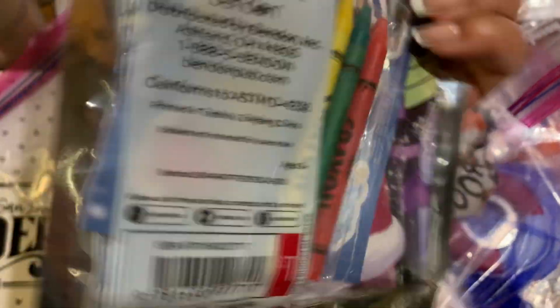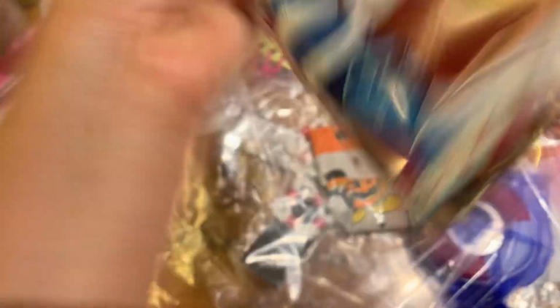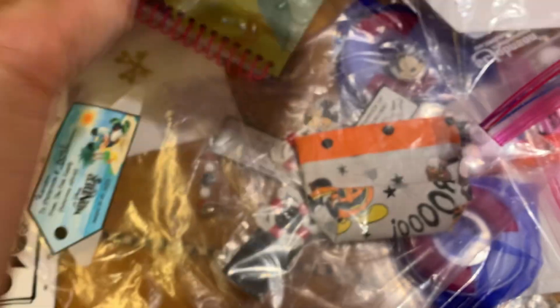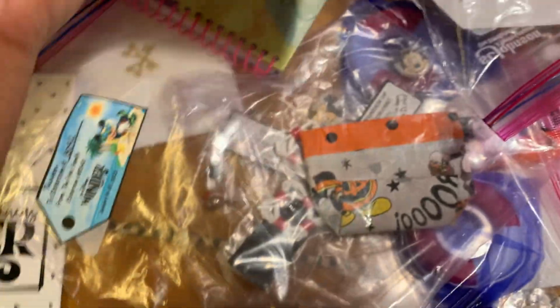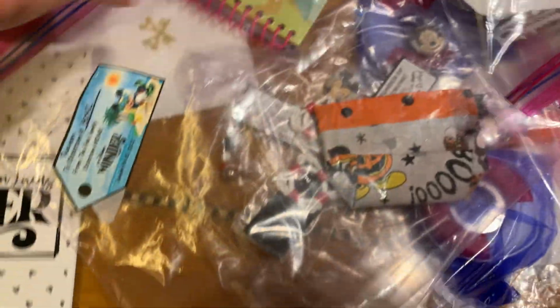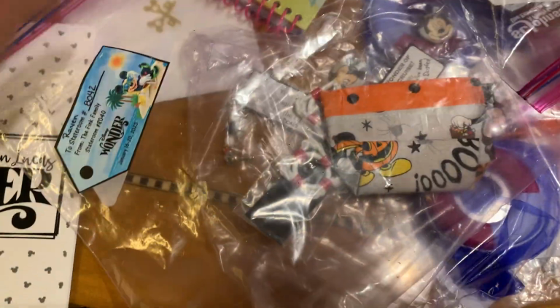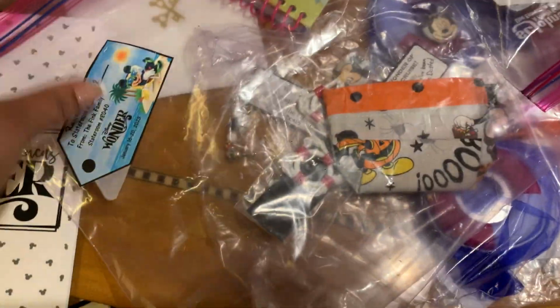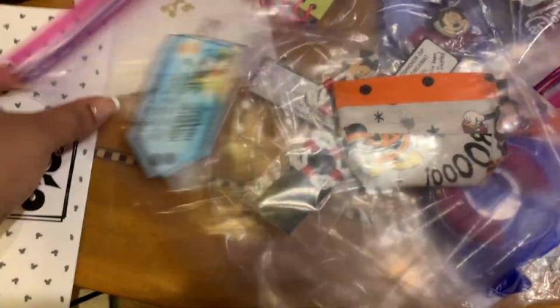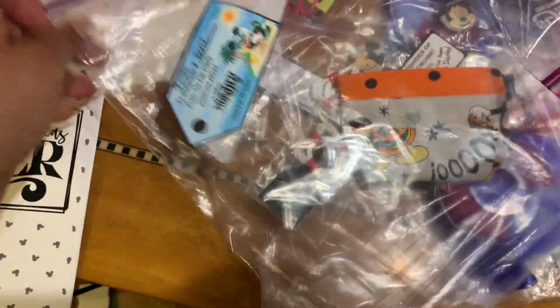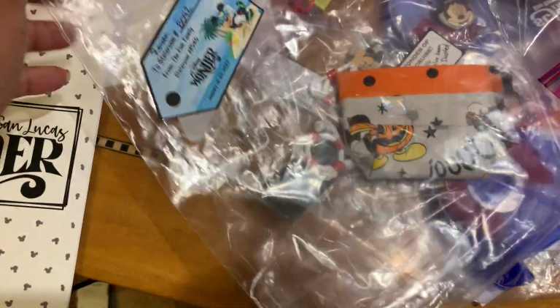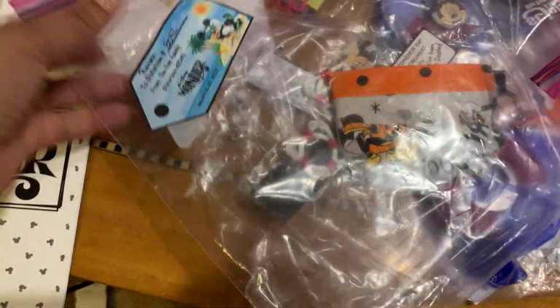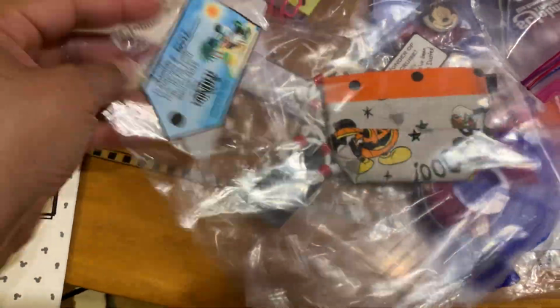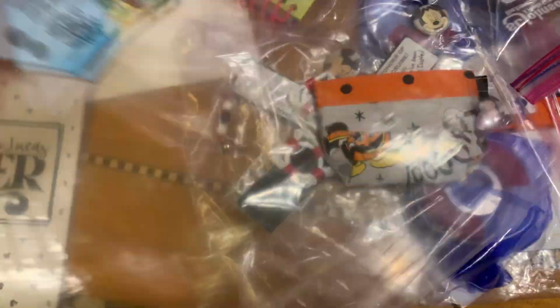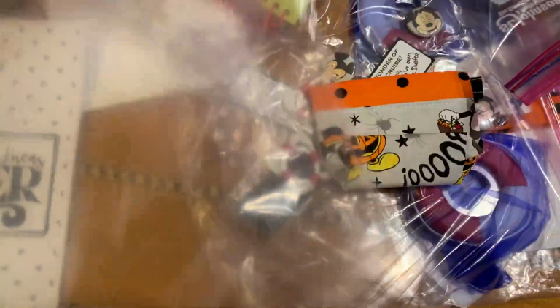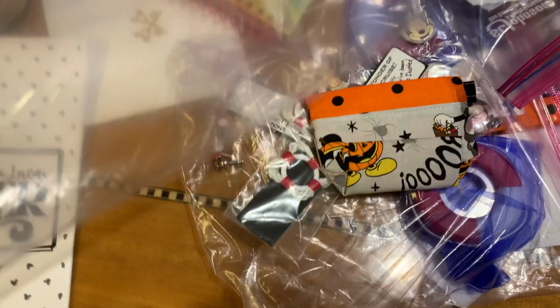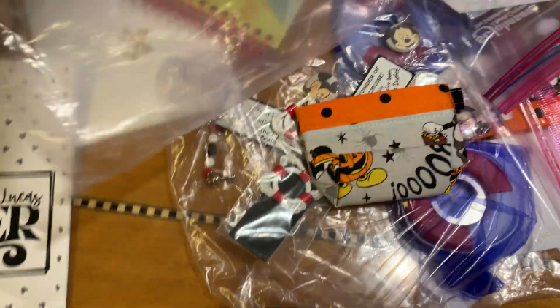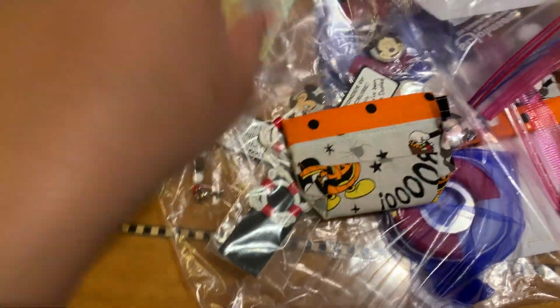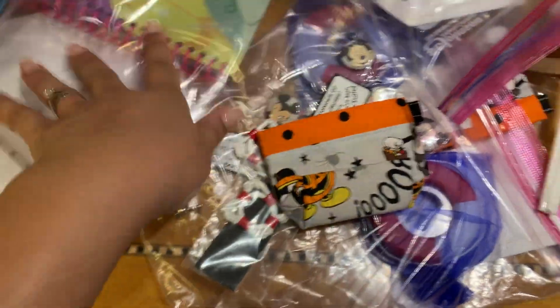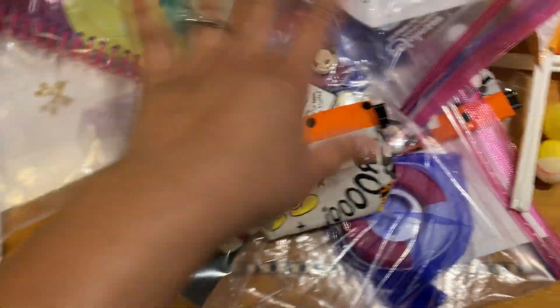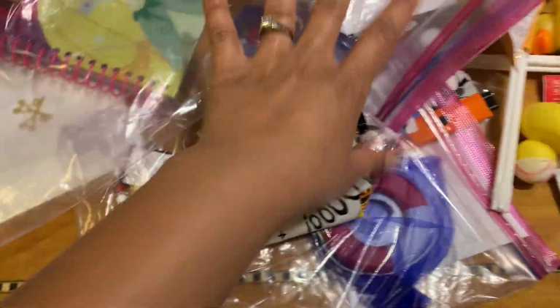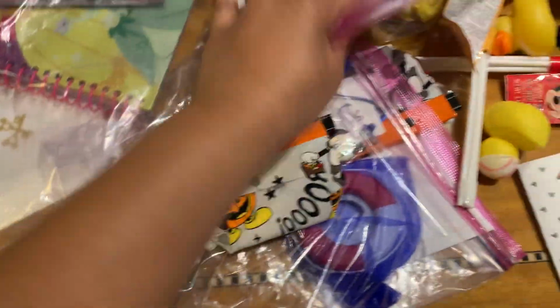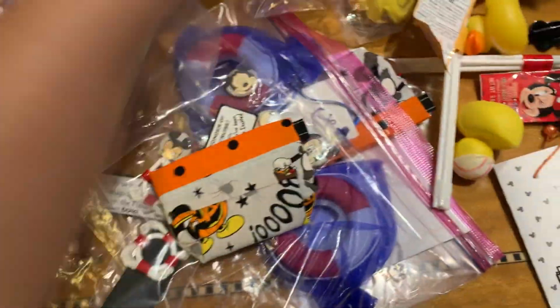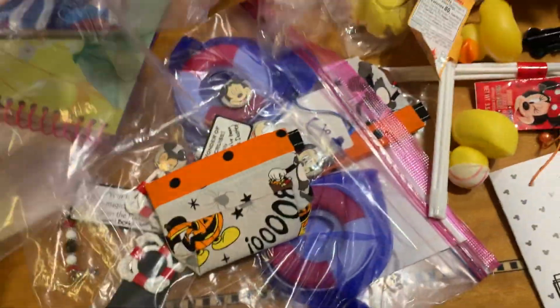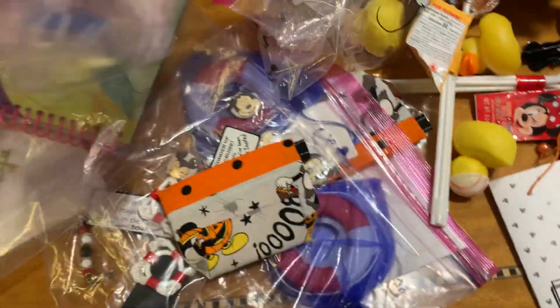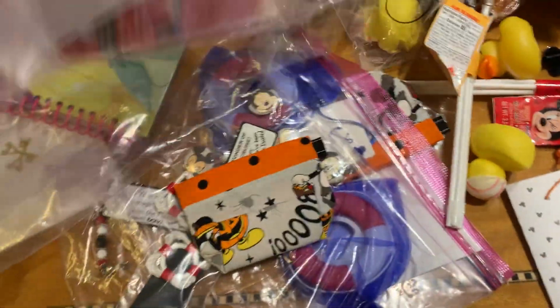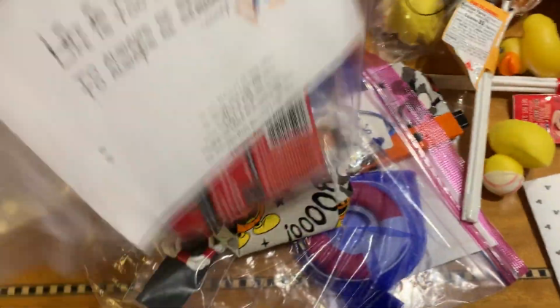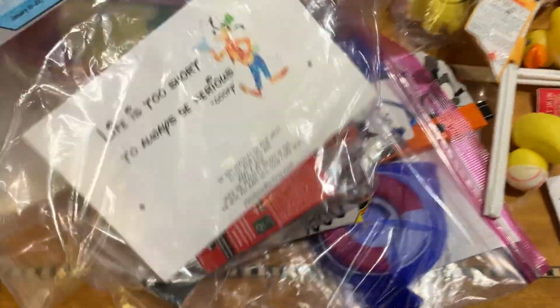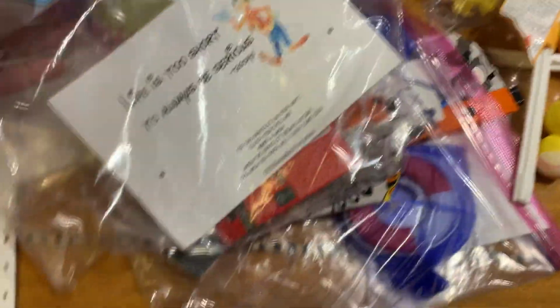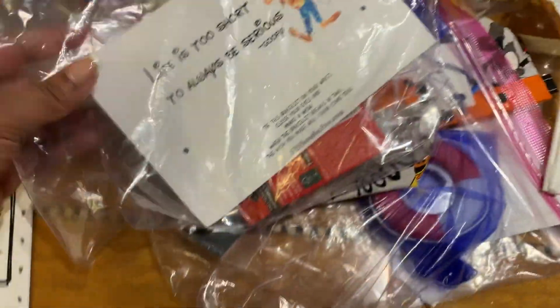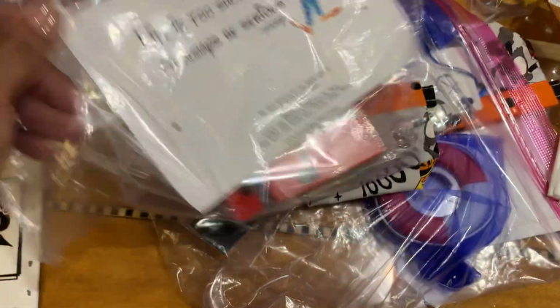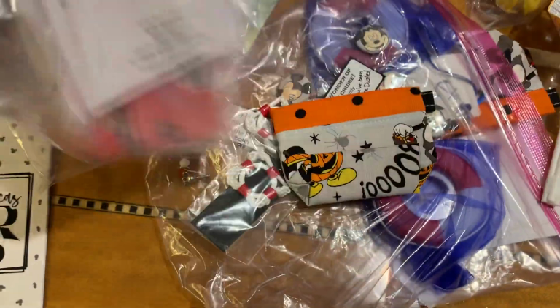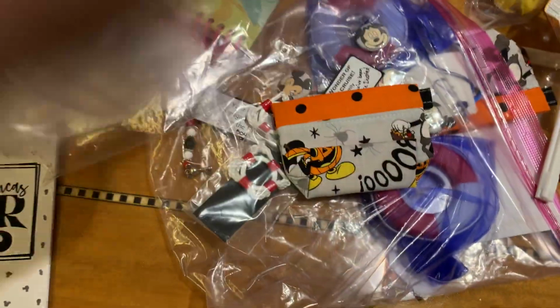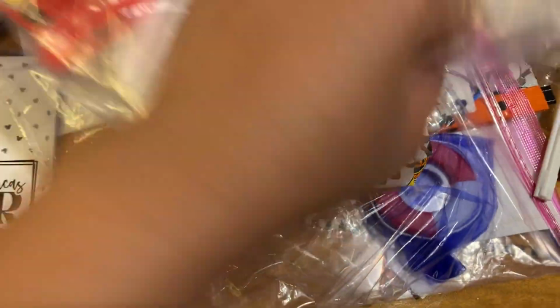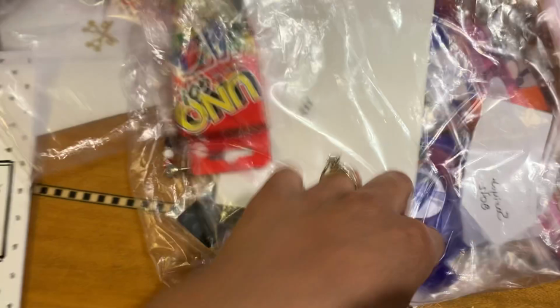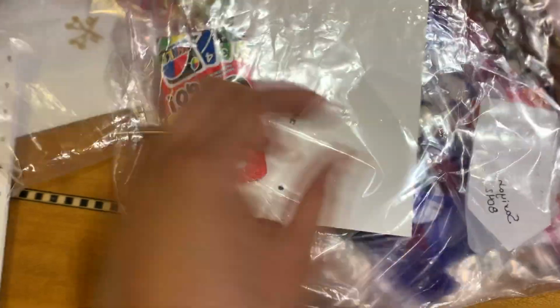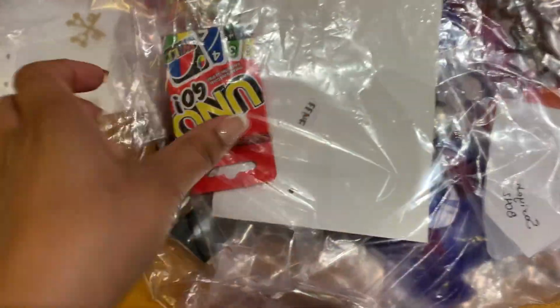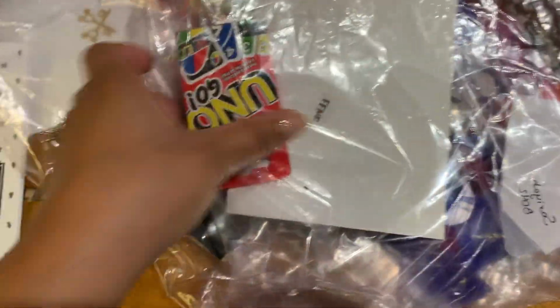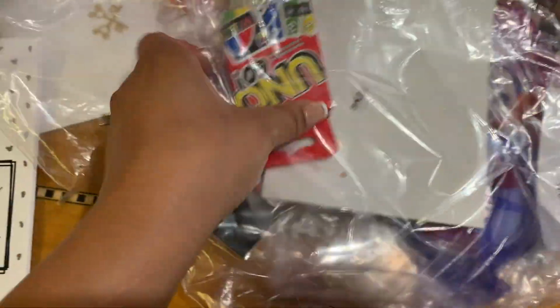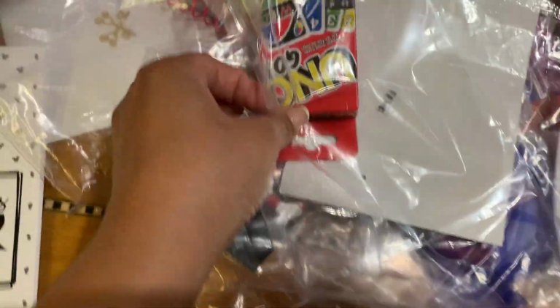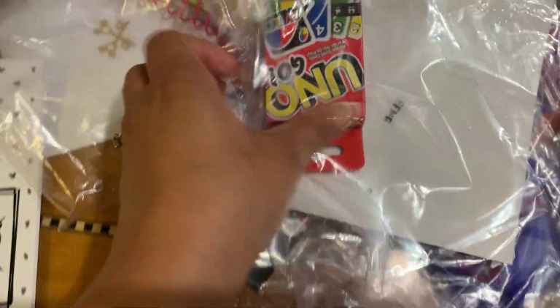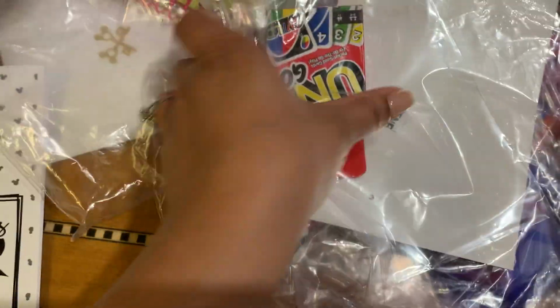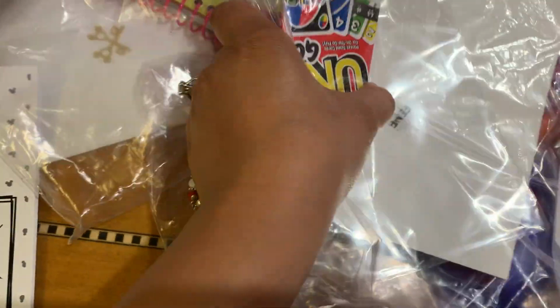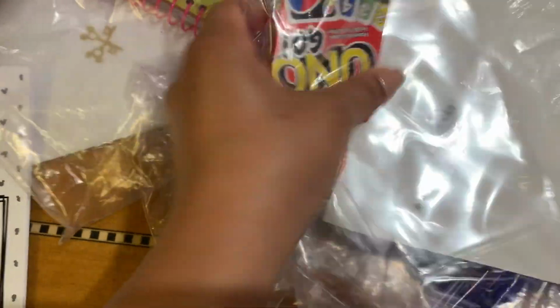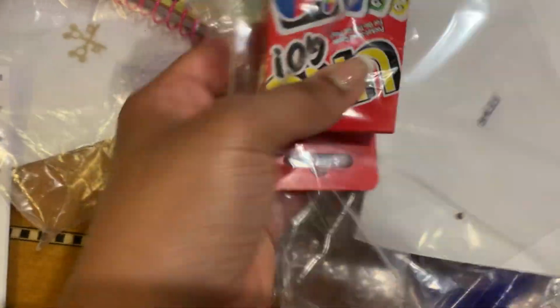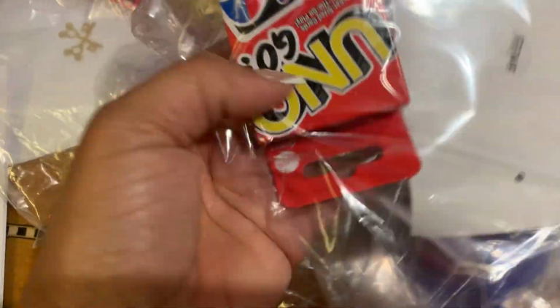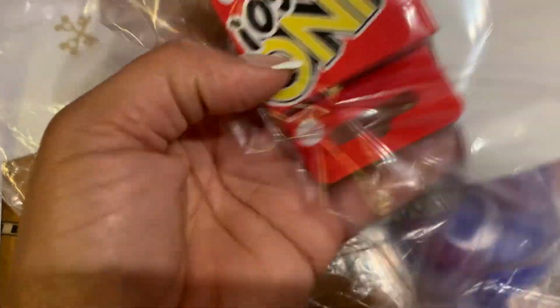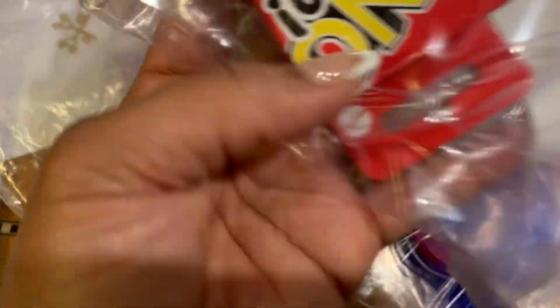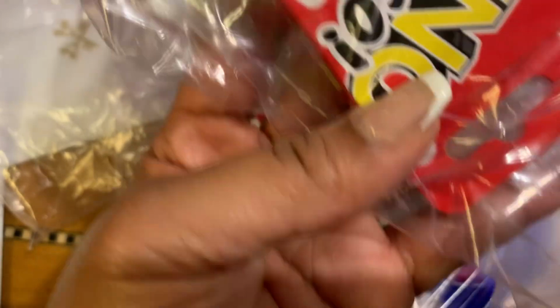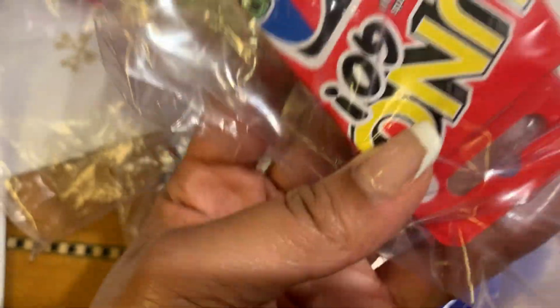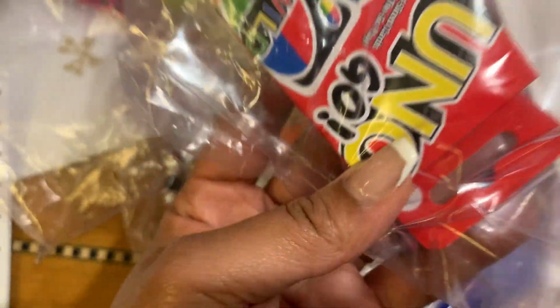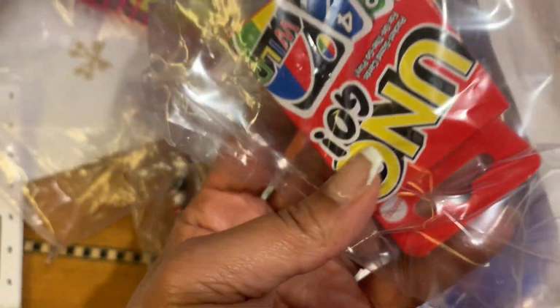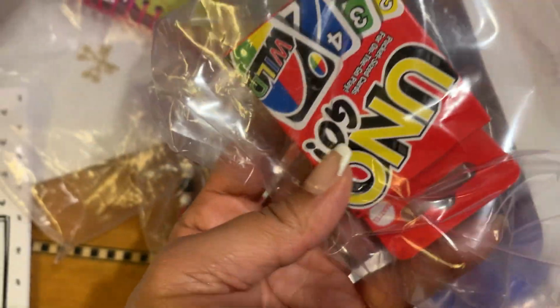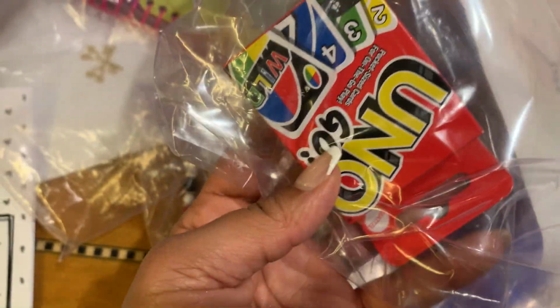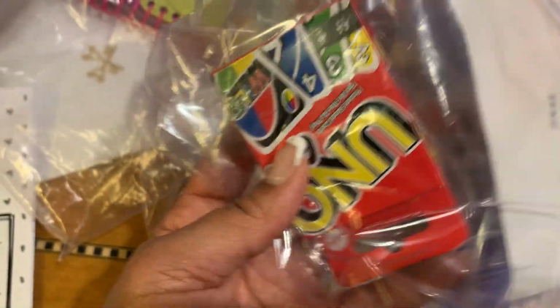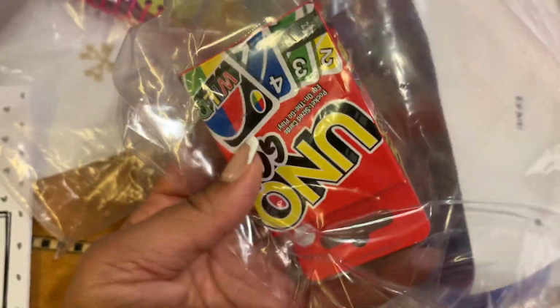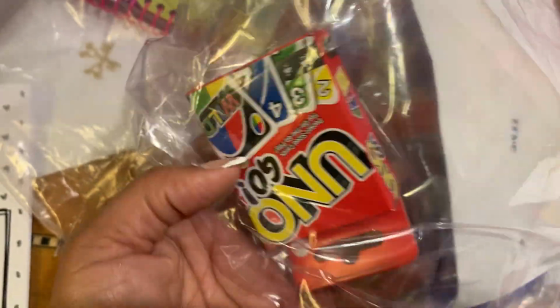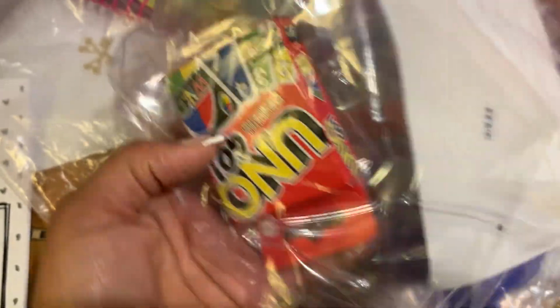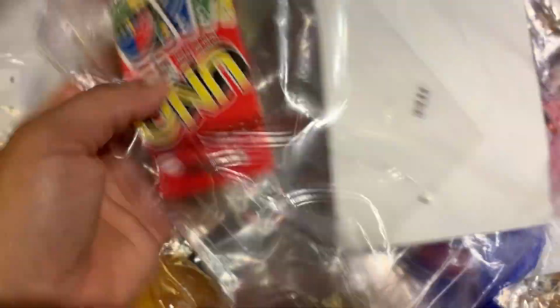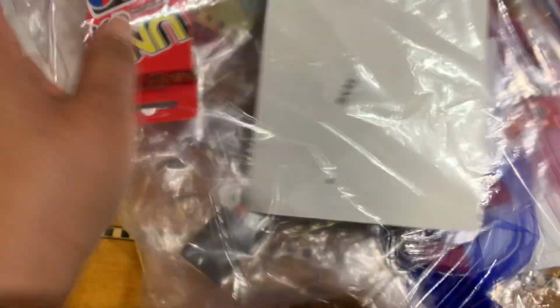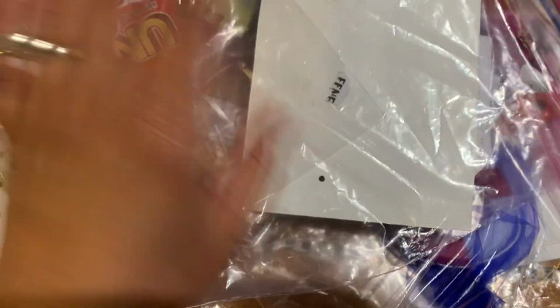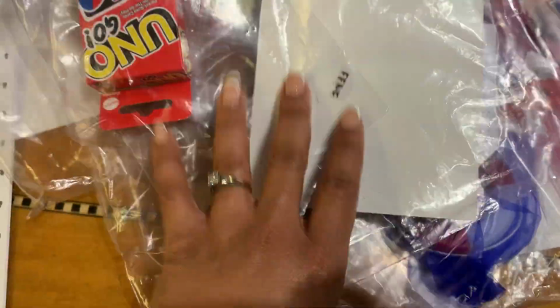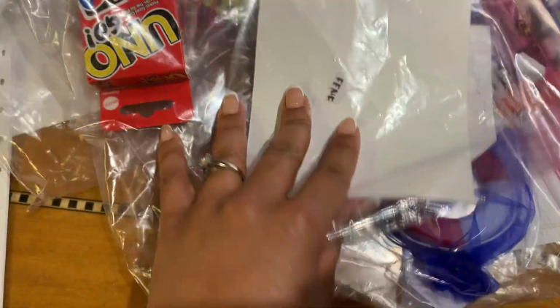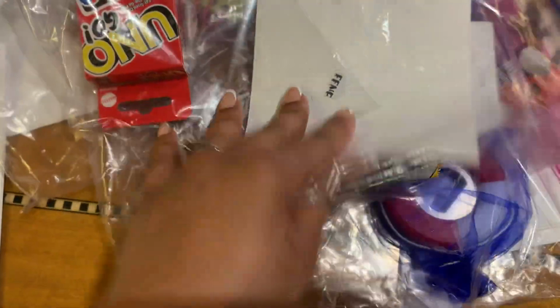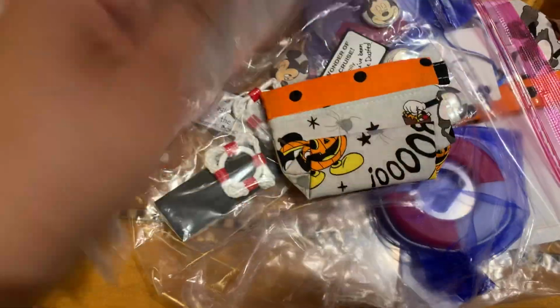We also got a pack-and-play grab-and-go coloring set, and then over here we got some UNO gold cards.